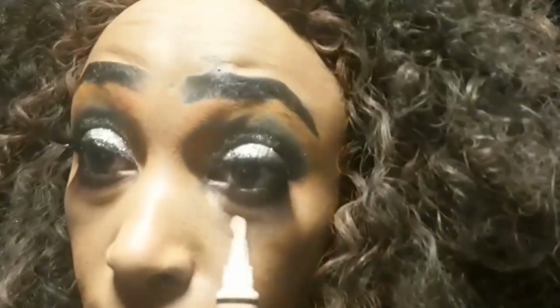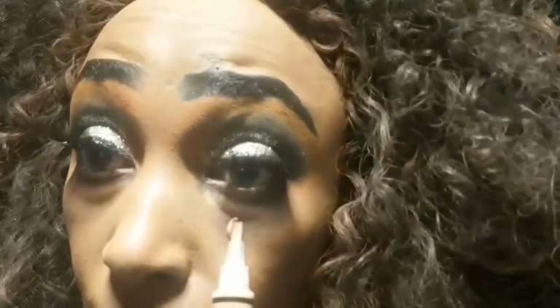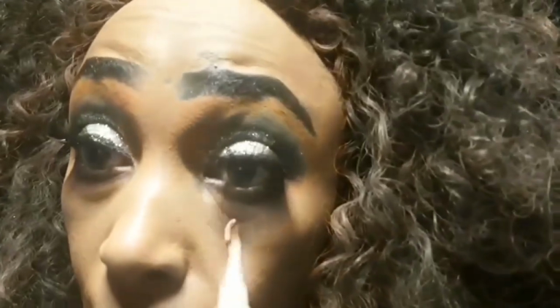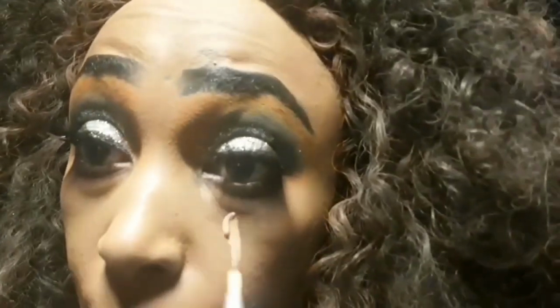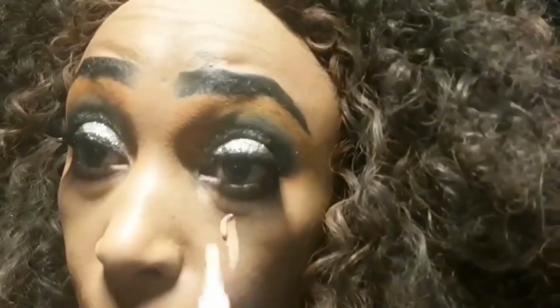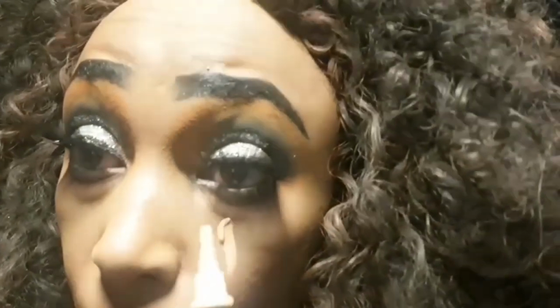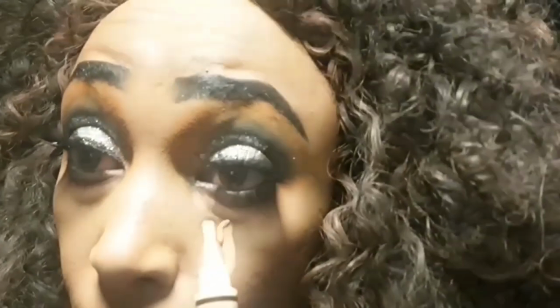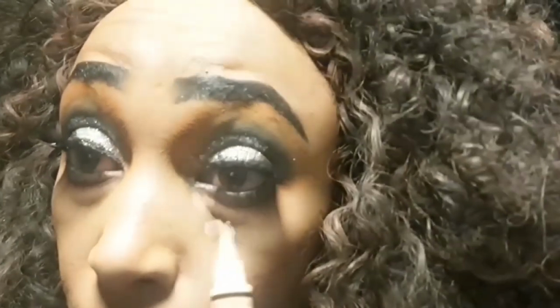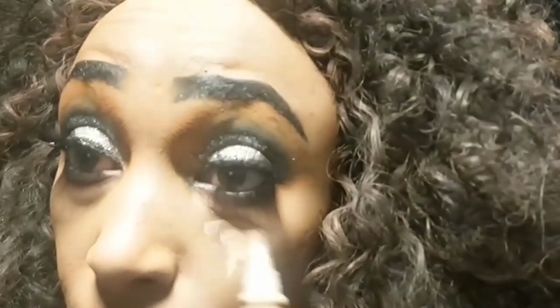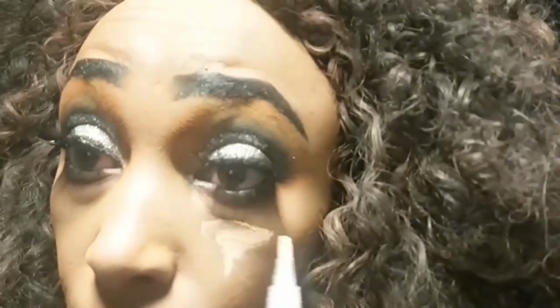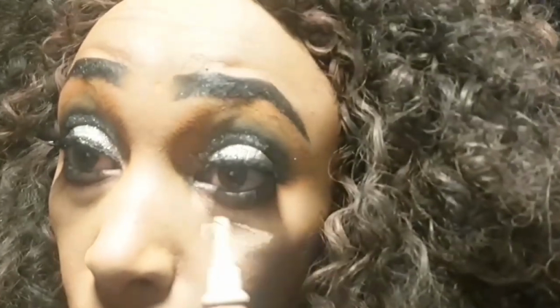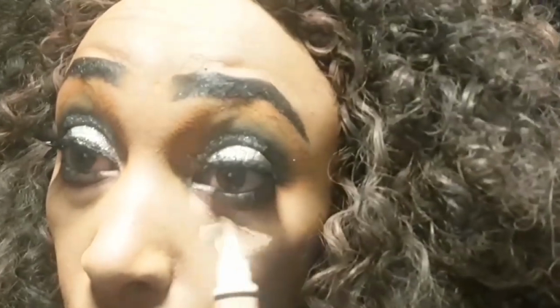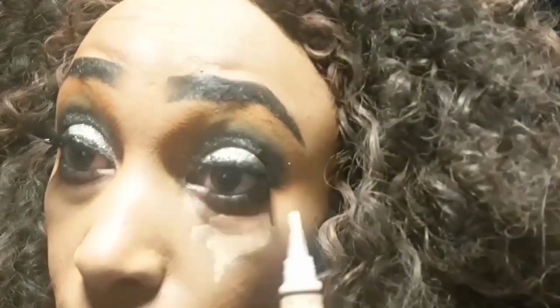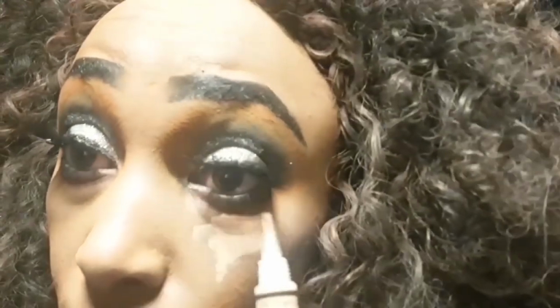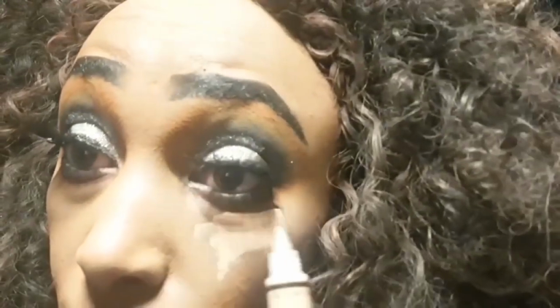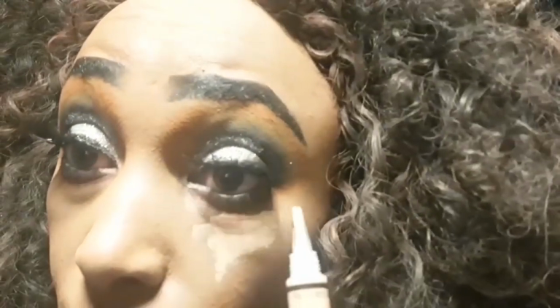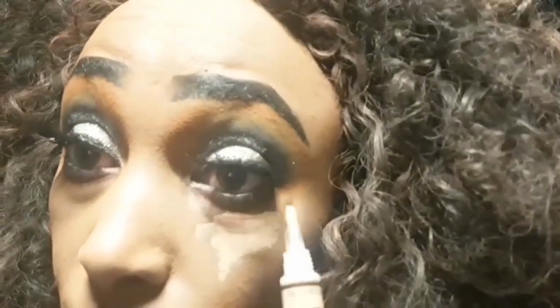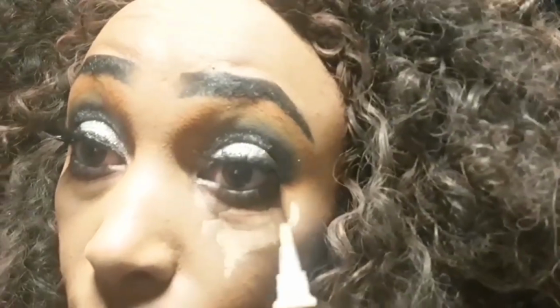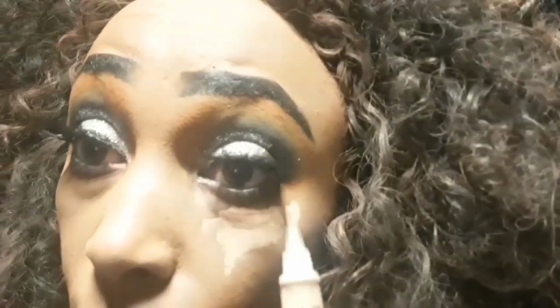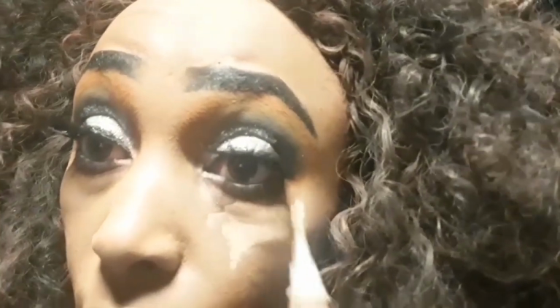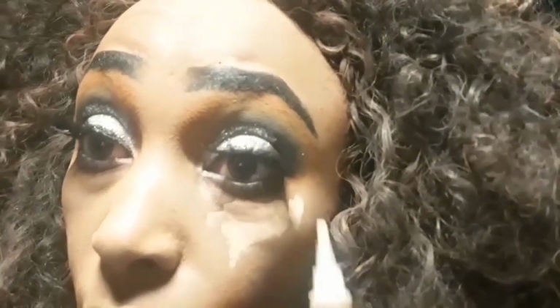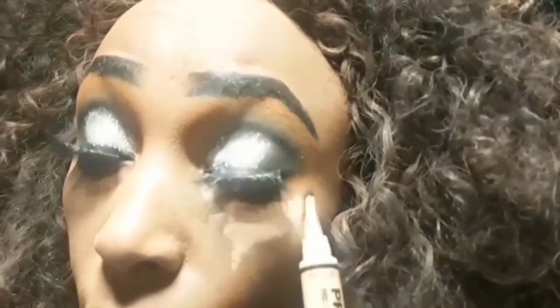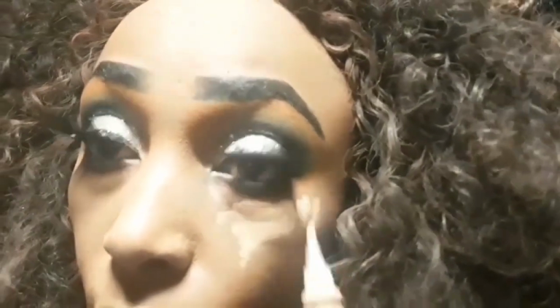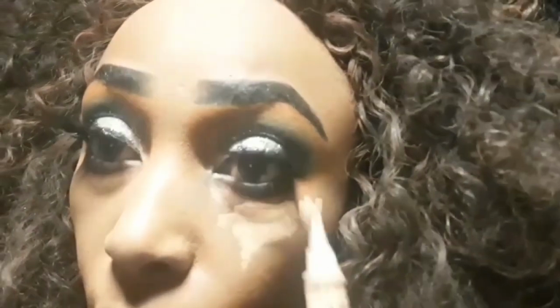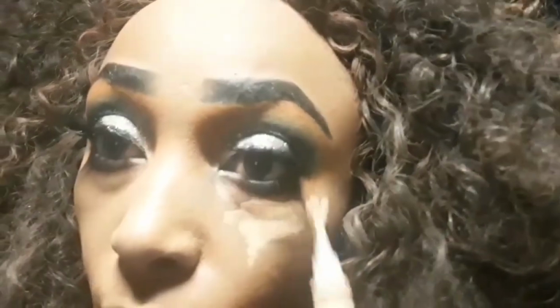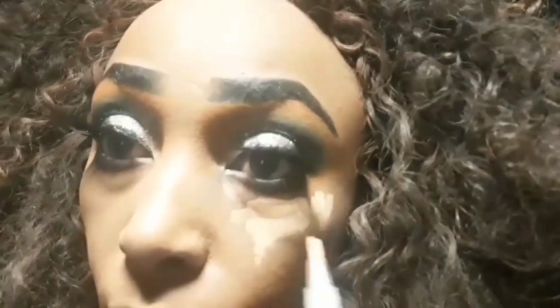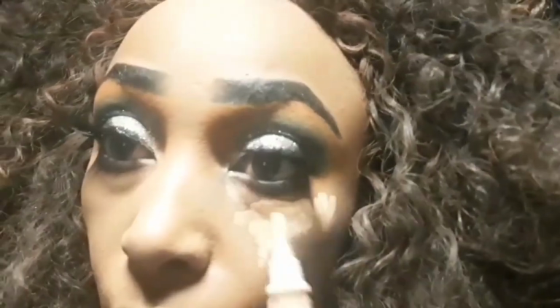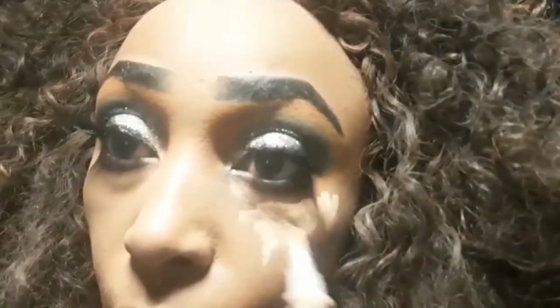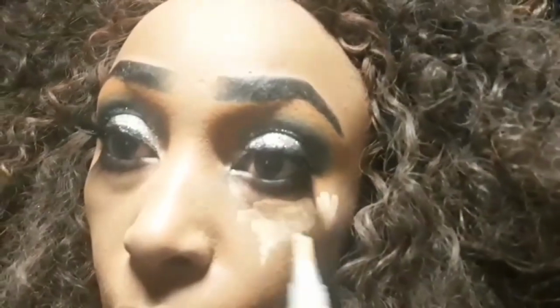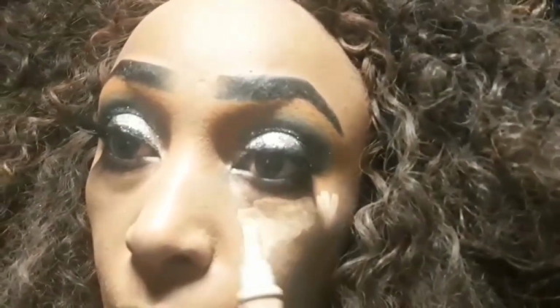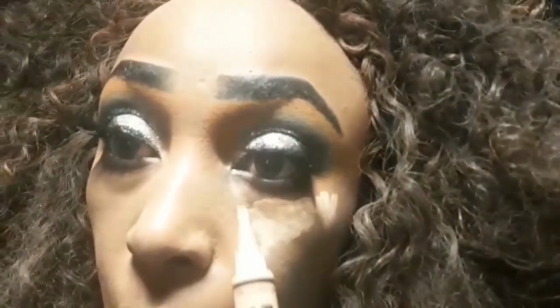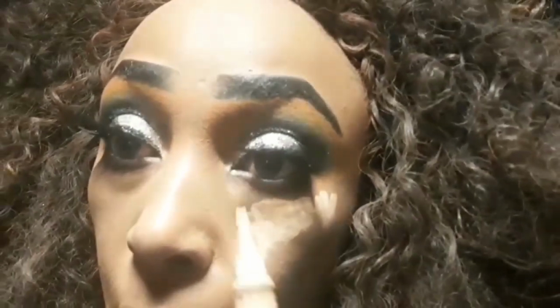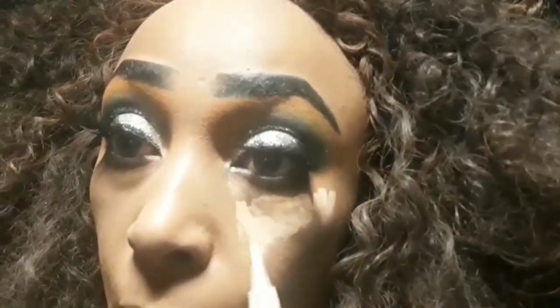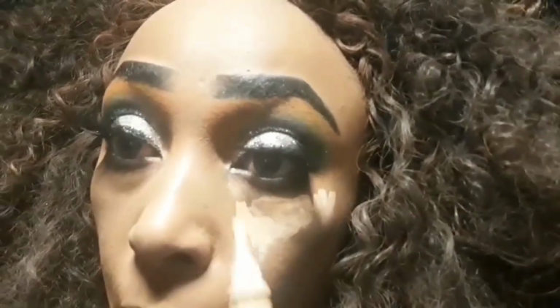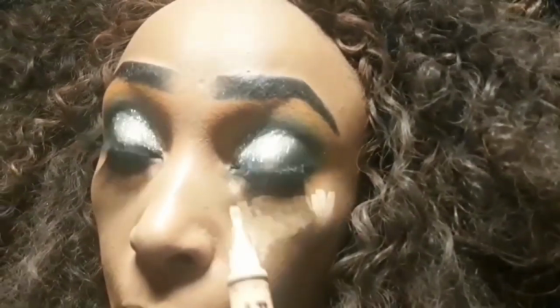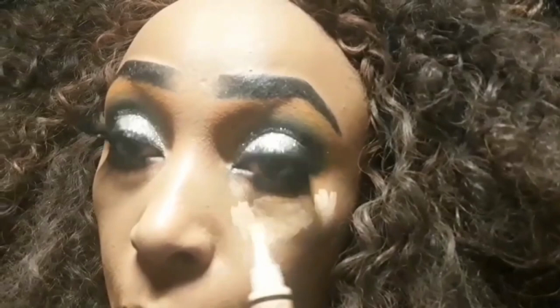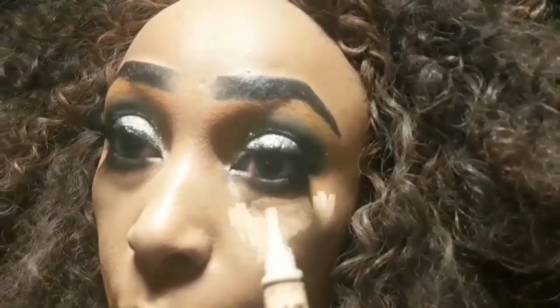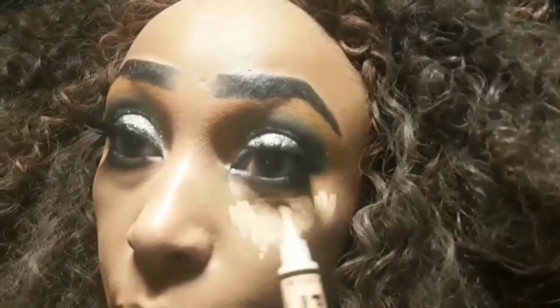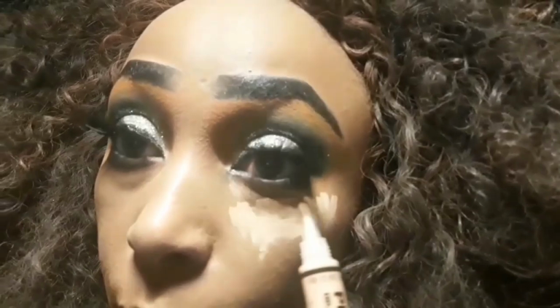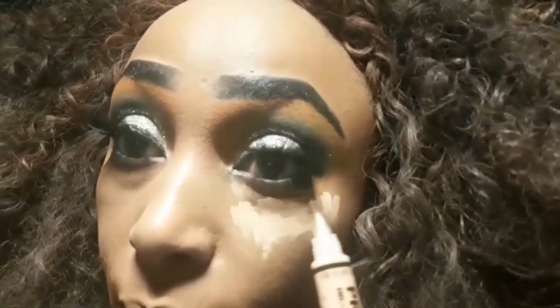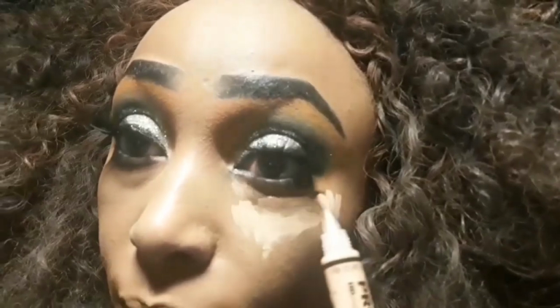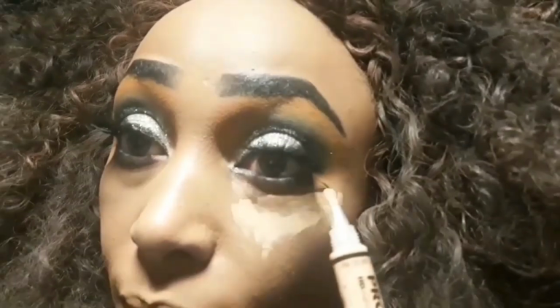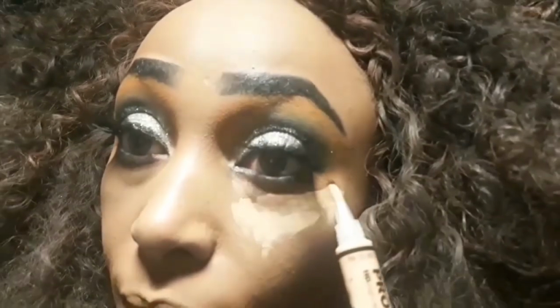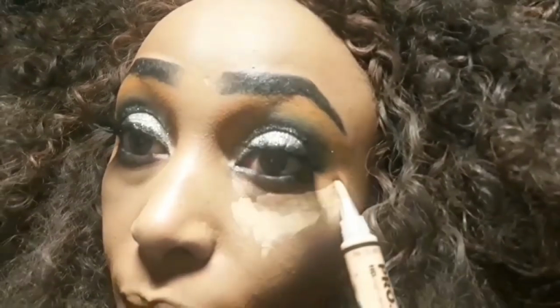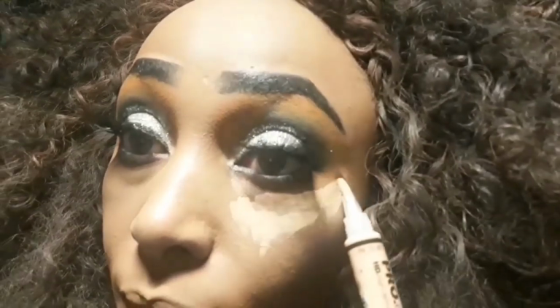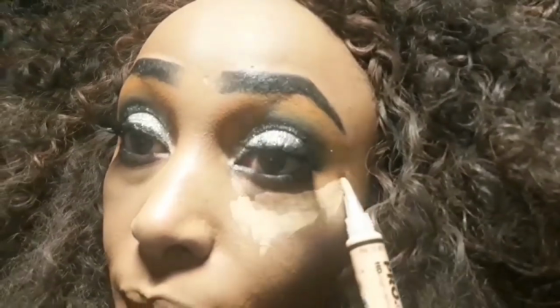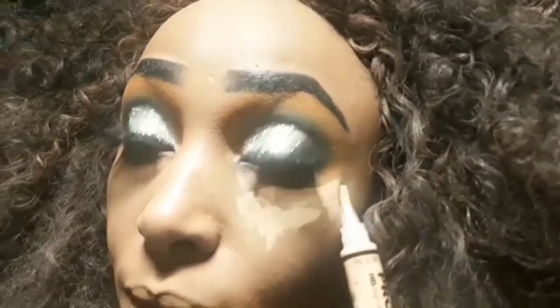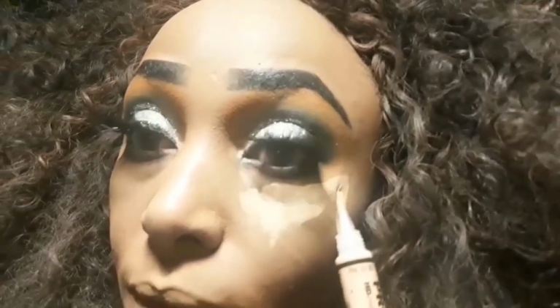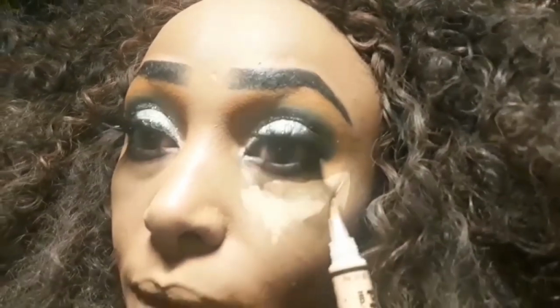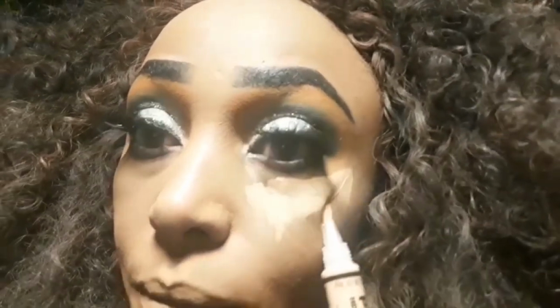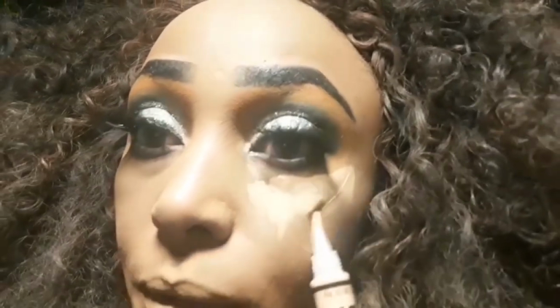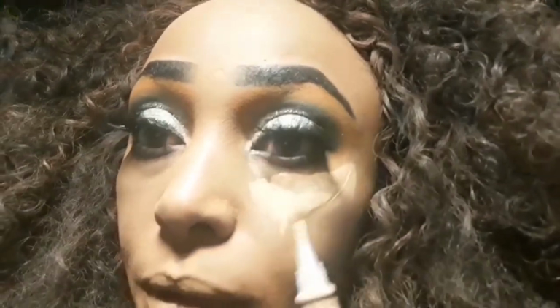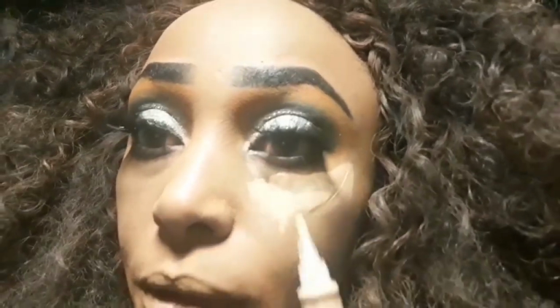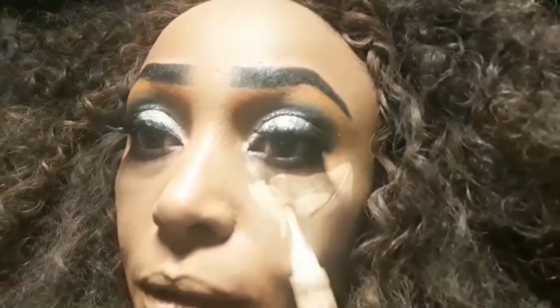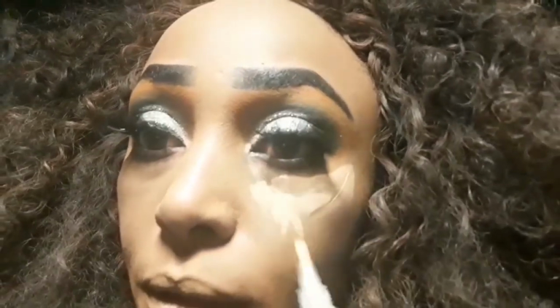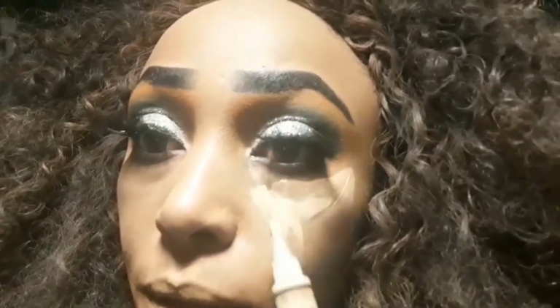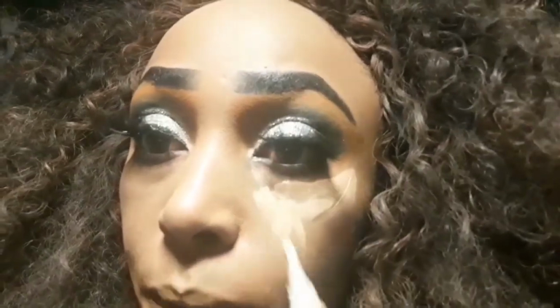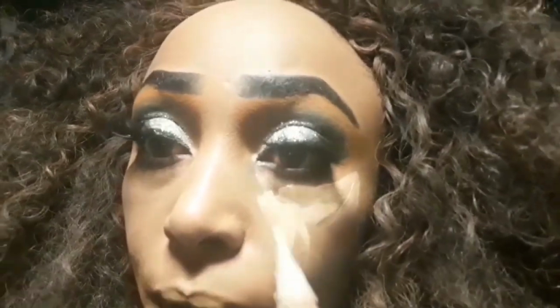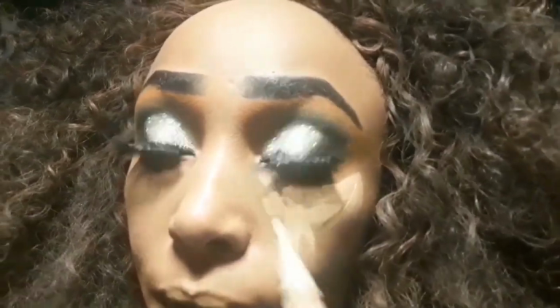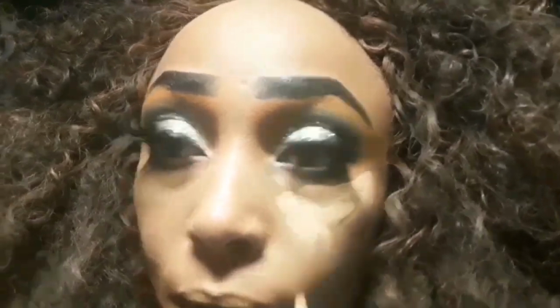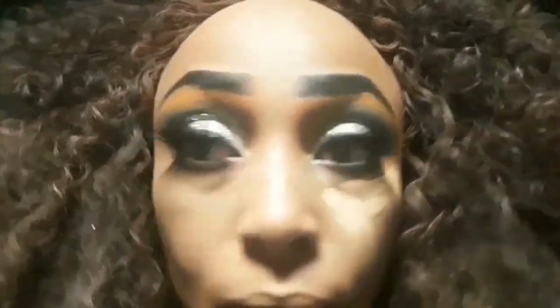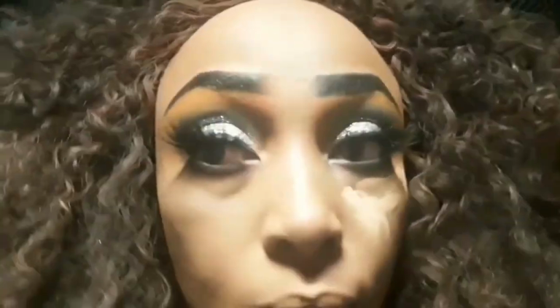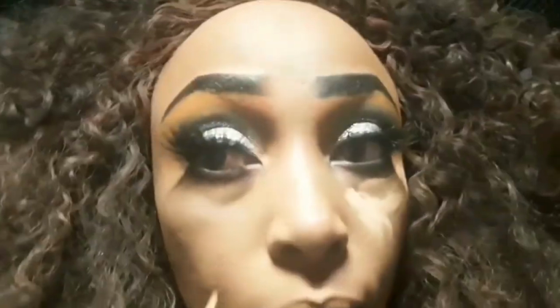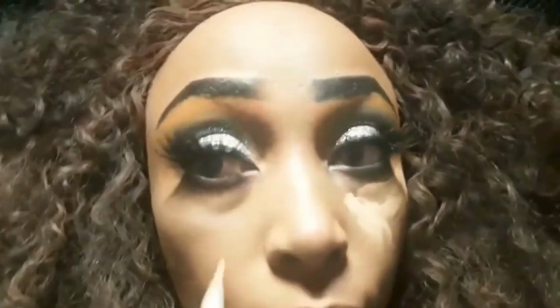Using the concealer, I'm gonna conceal the cheeks and probably the nose — I'm not sure about that just yet.